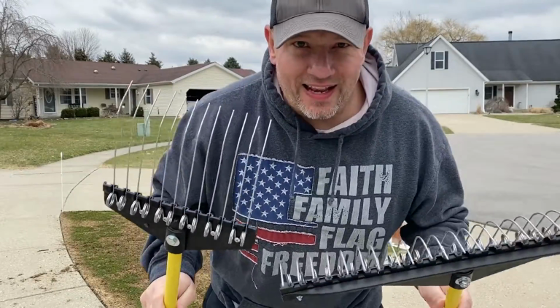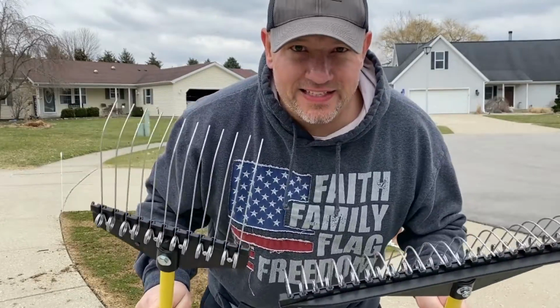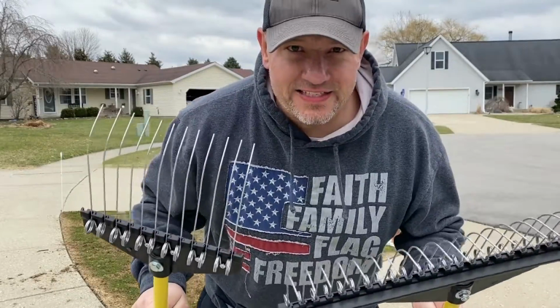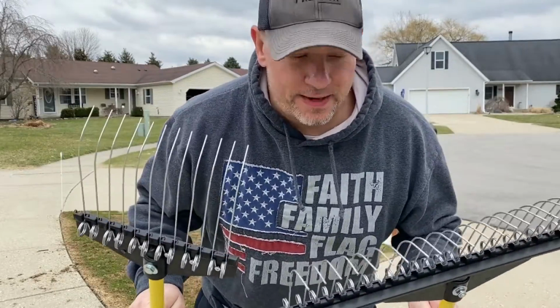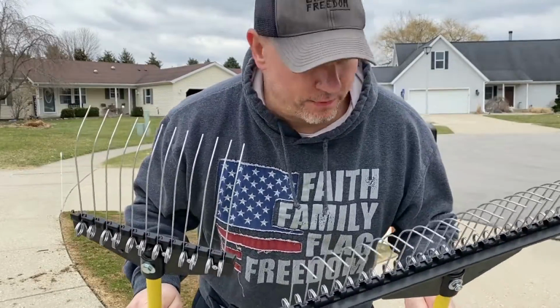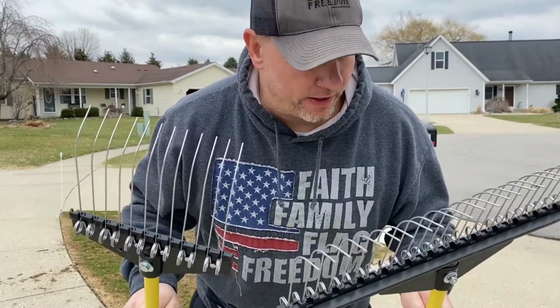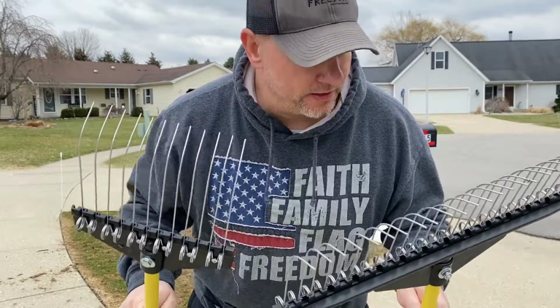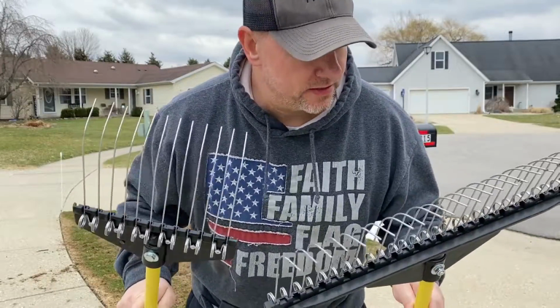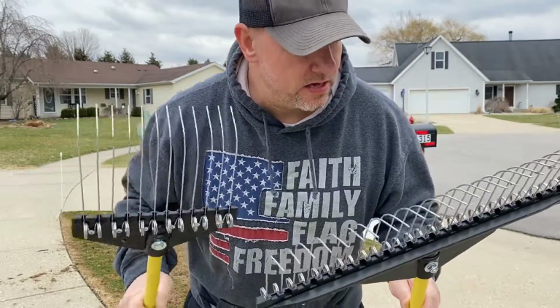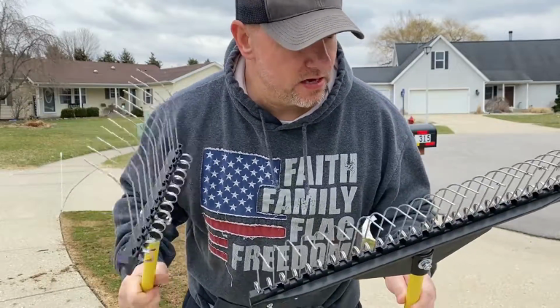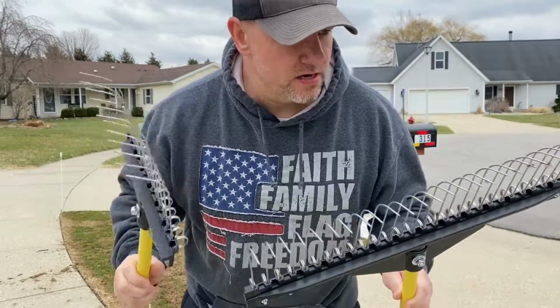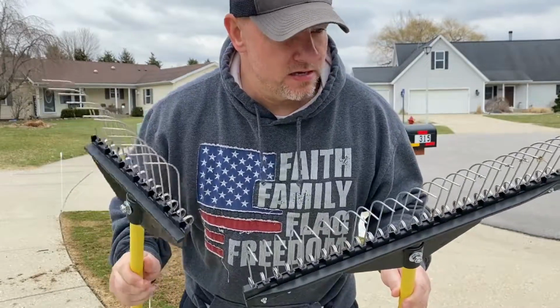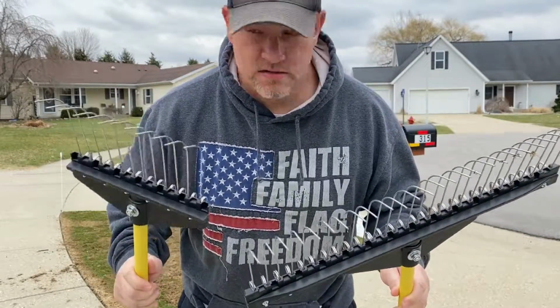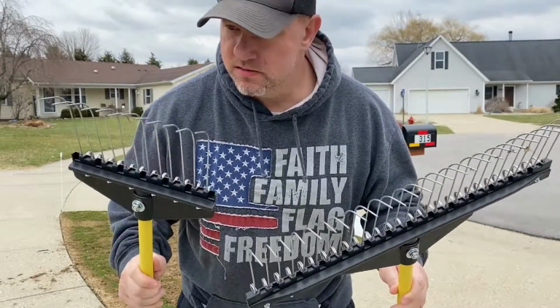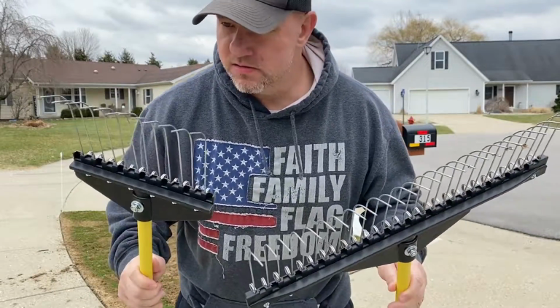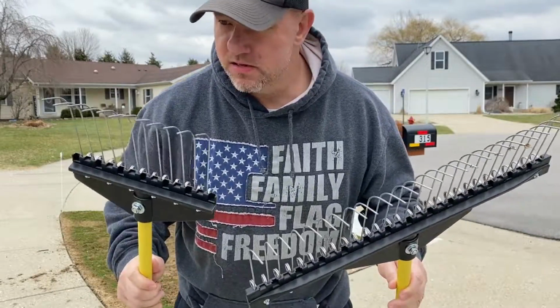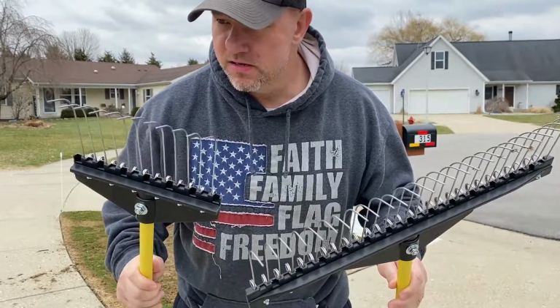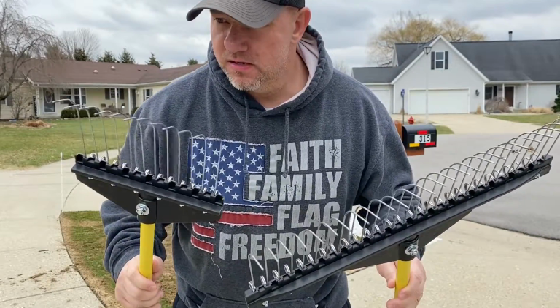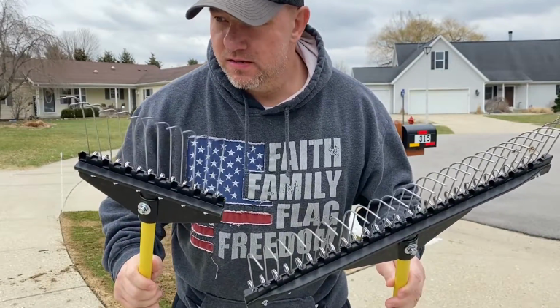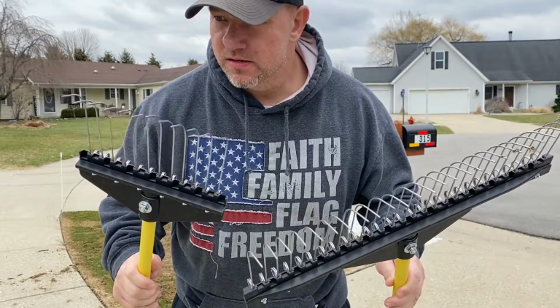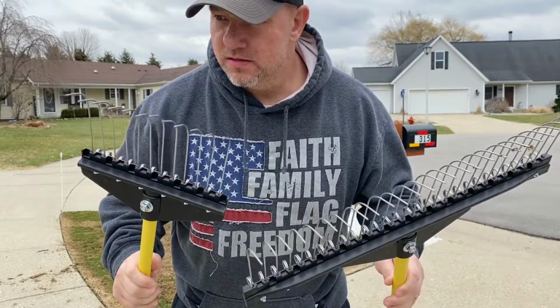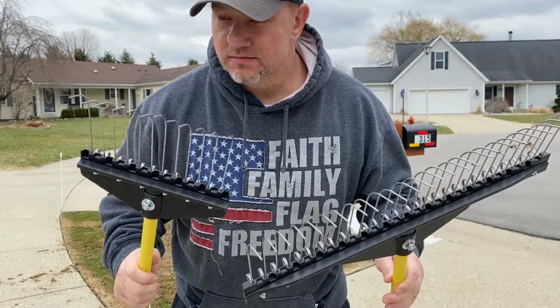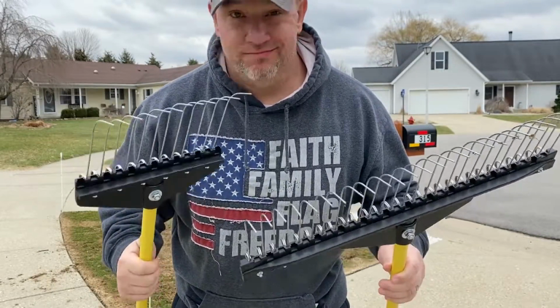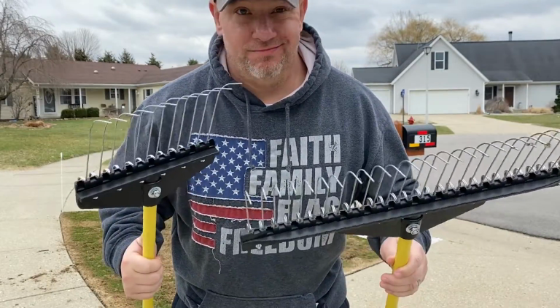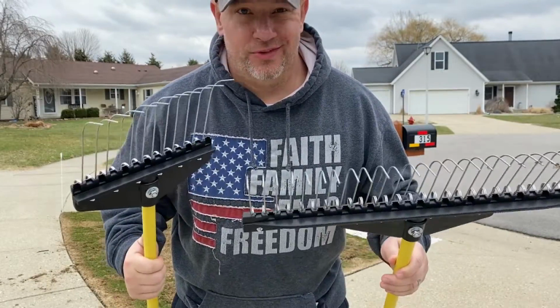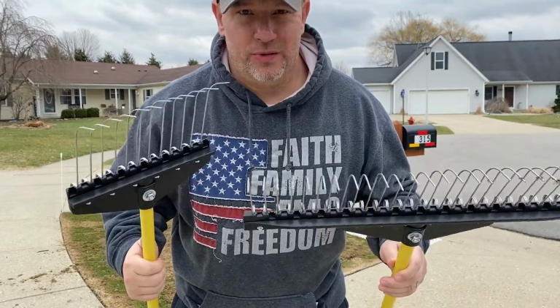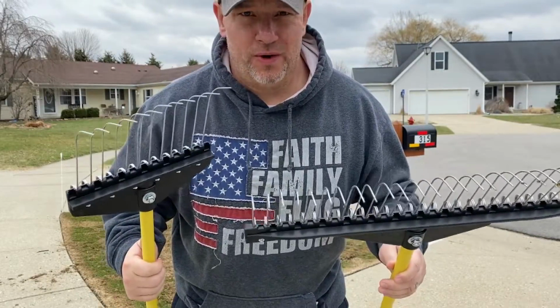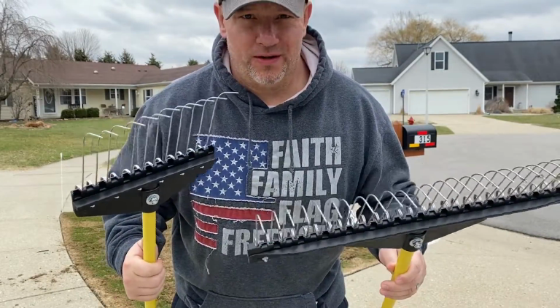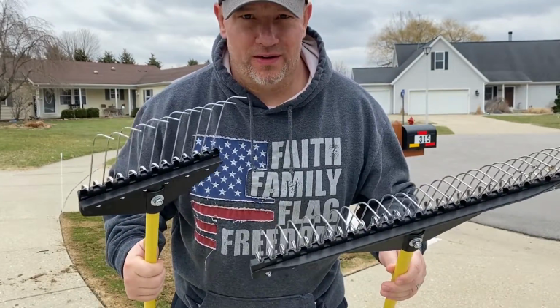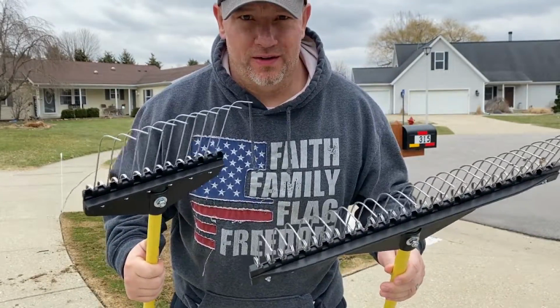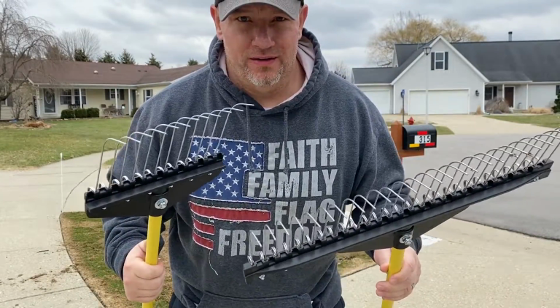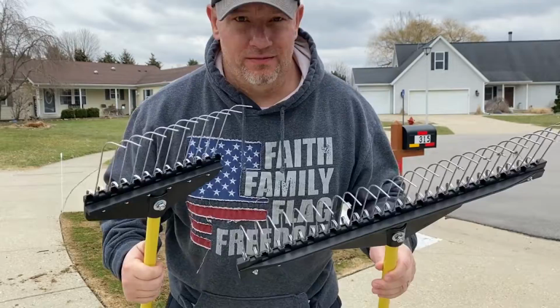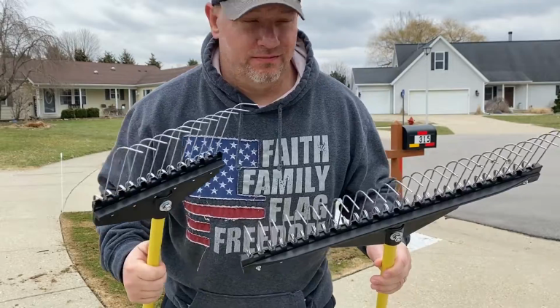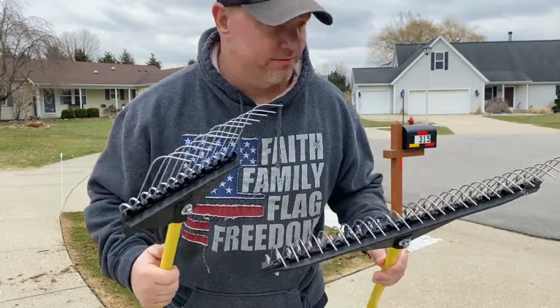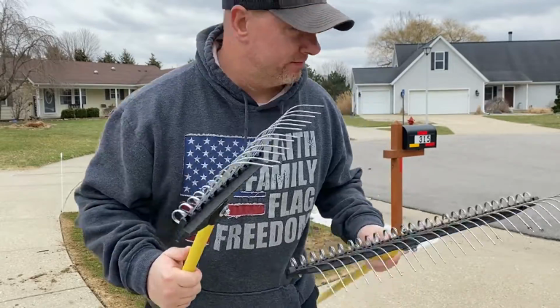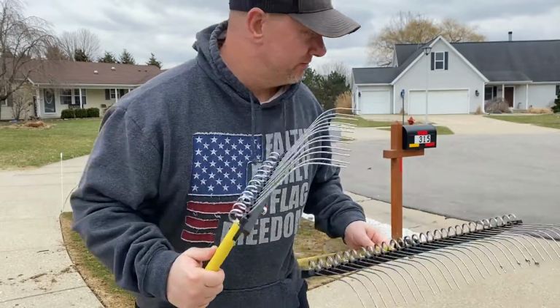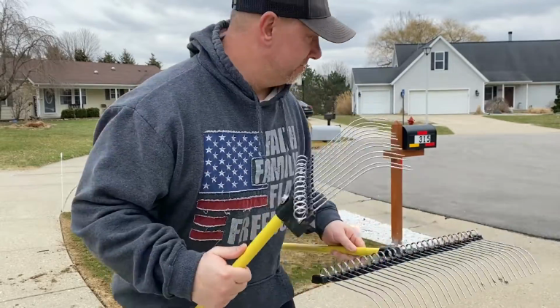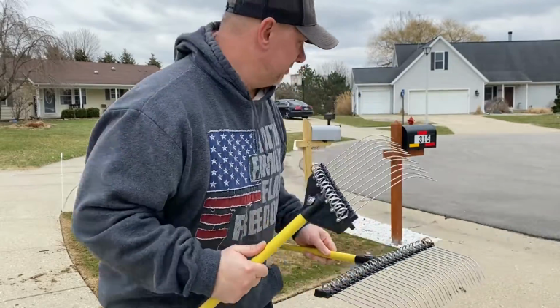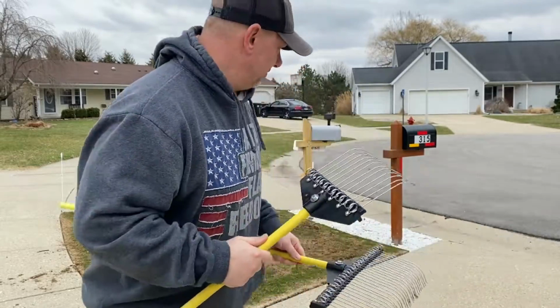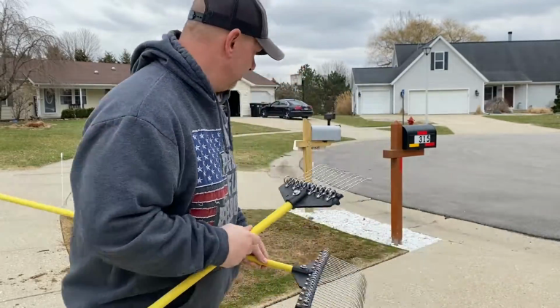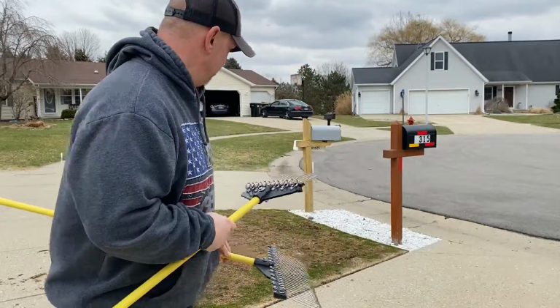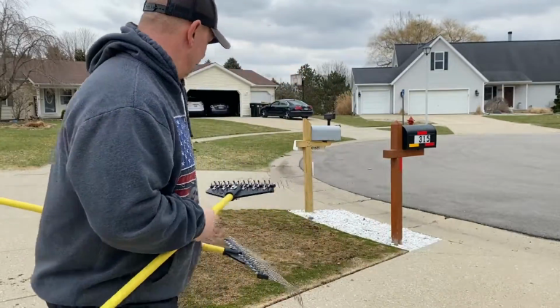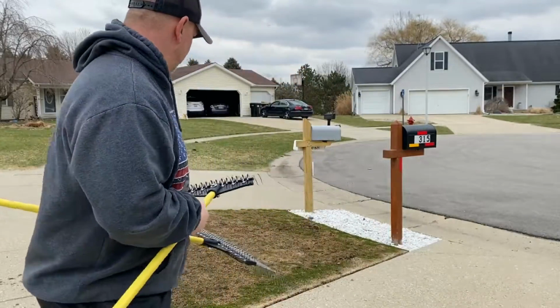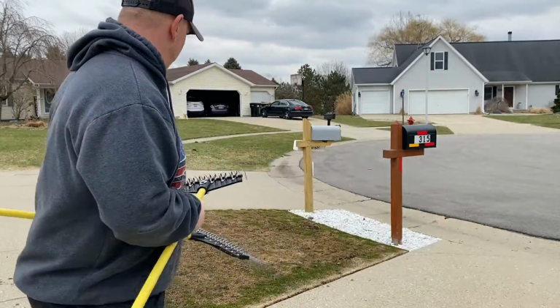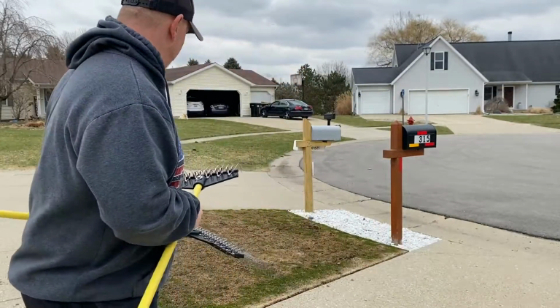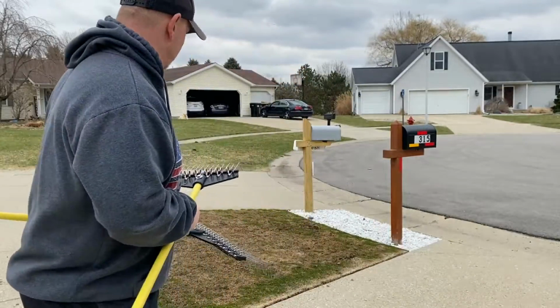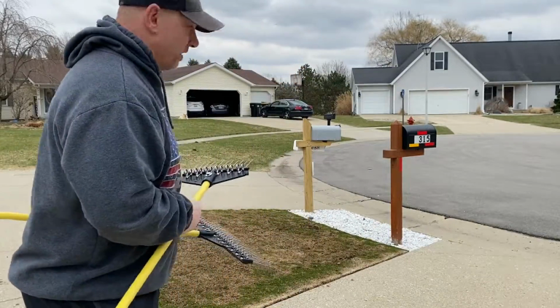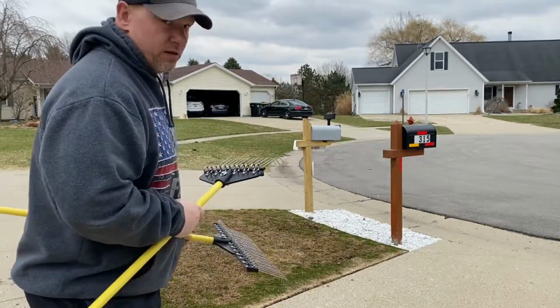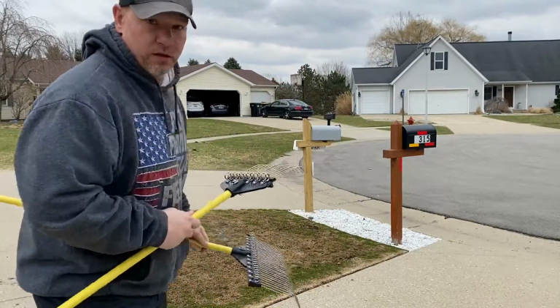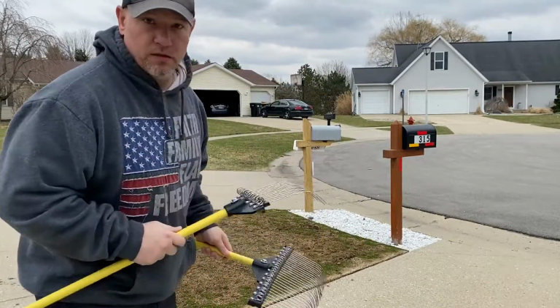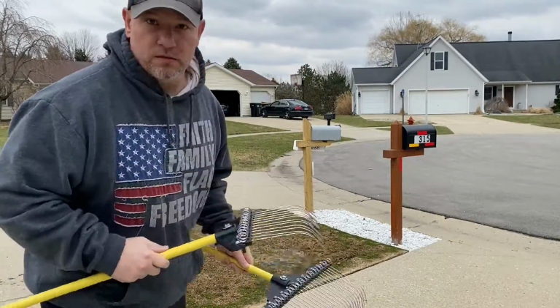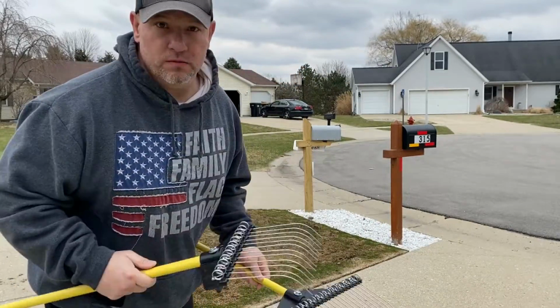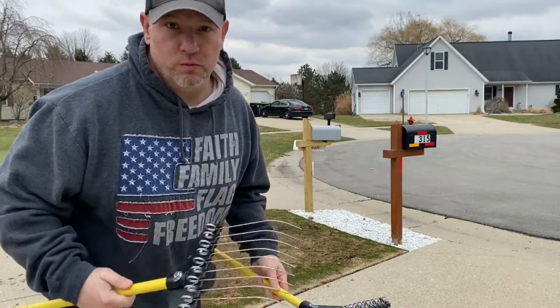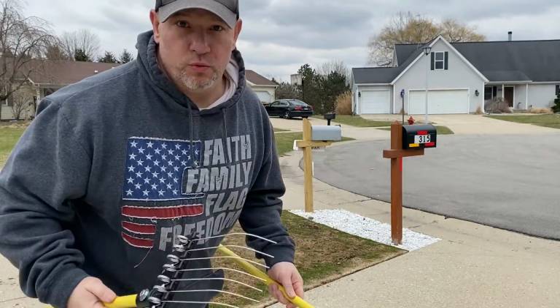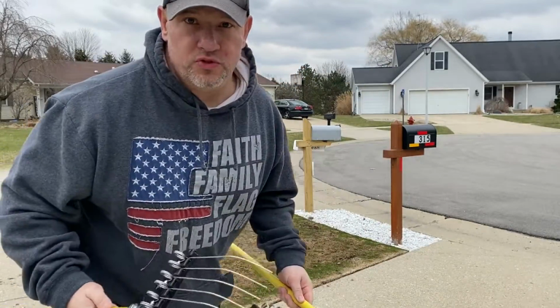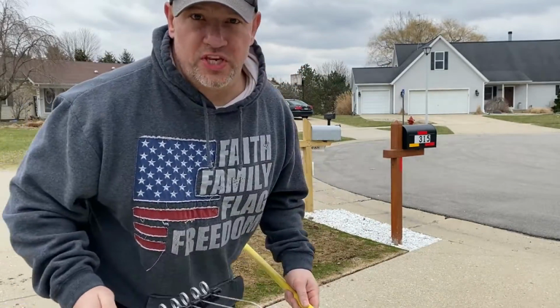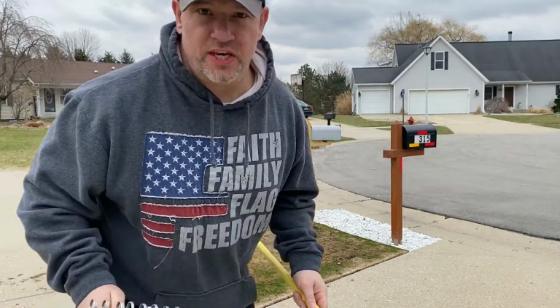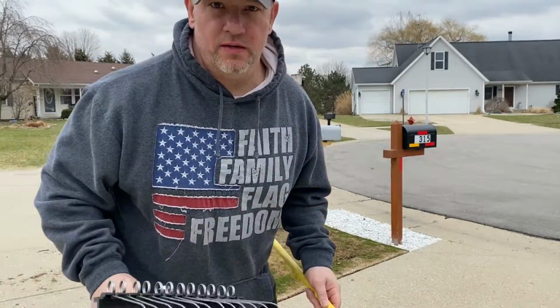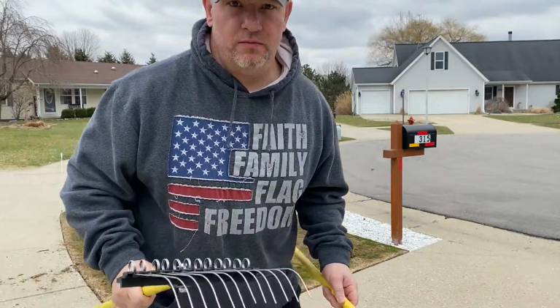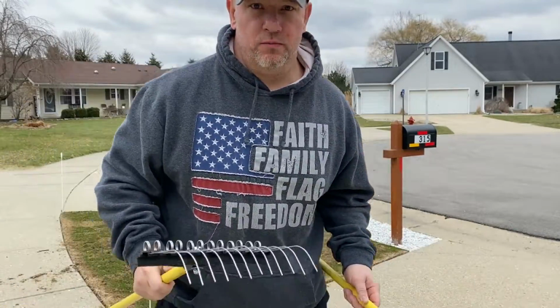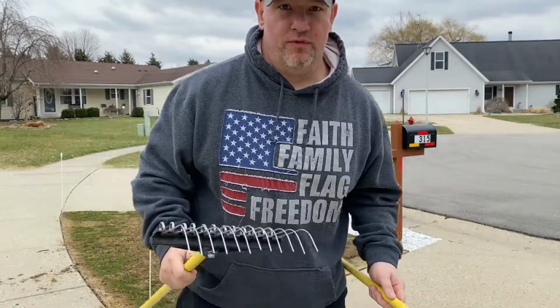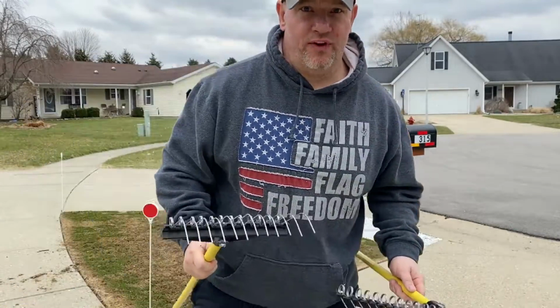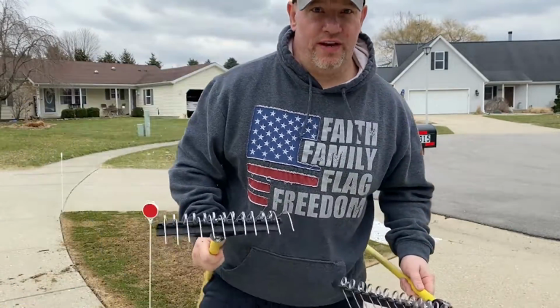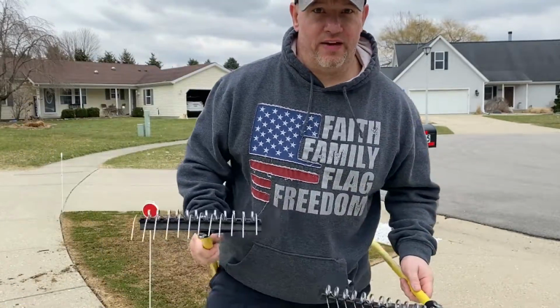Landscape rakes. Do they work? We'll see. We'll find out.